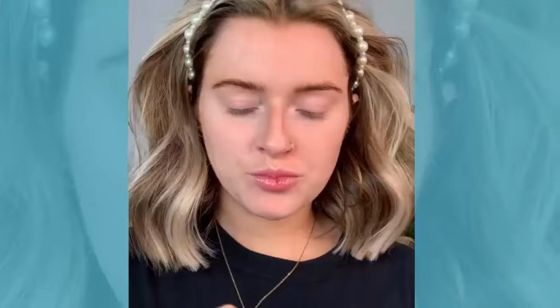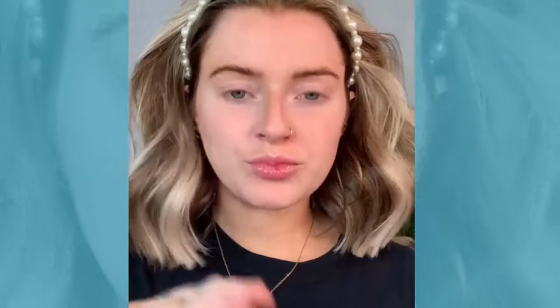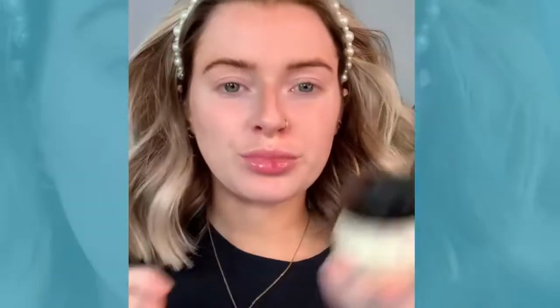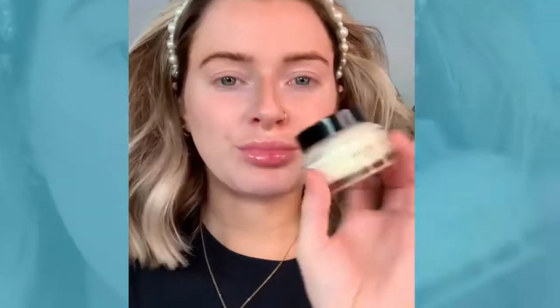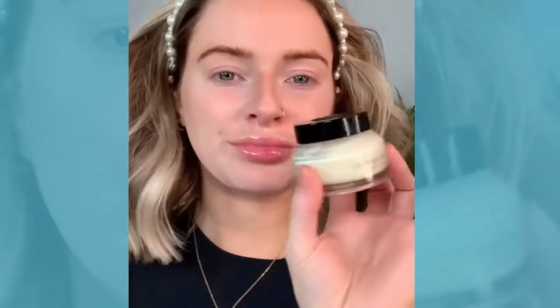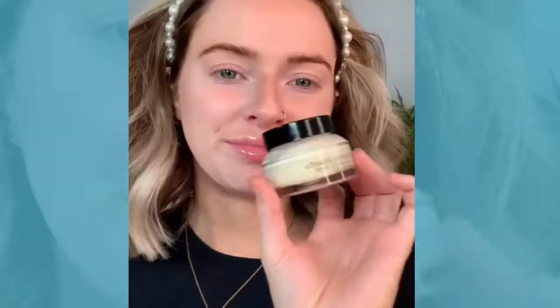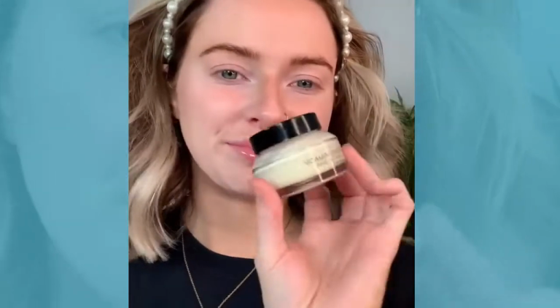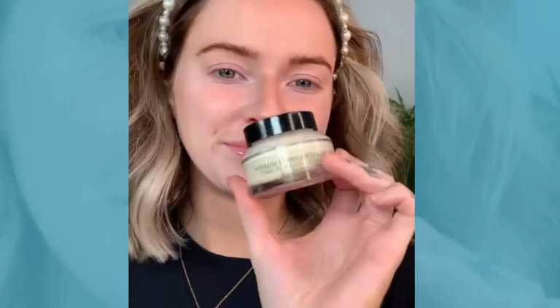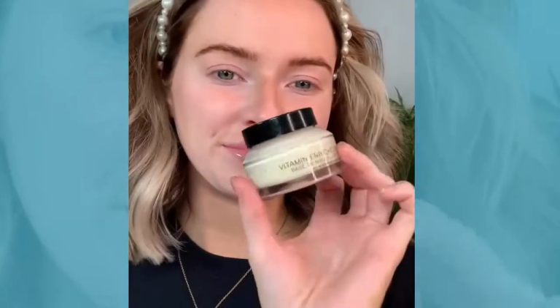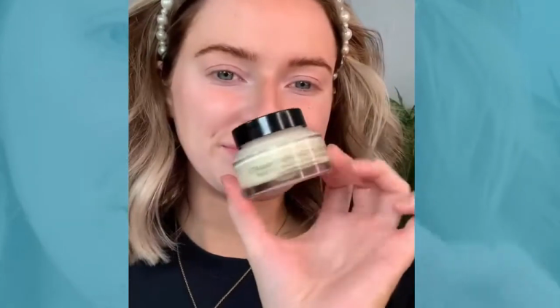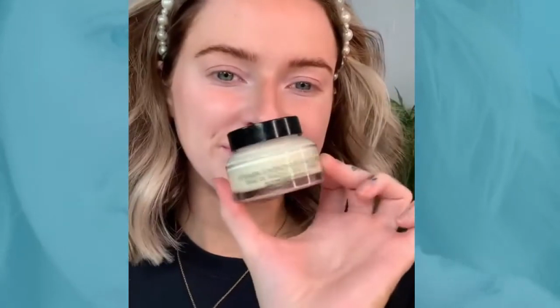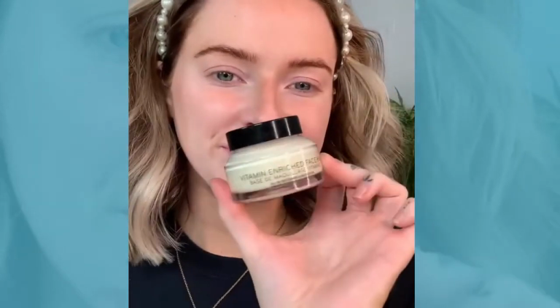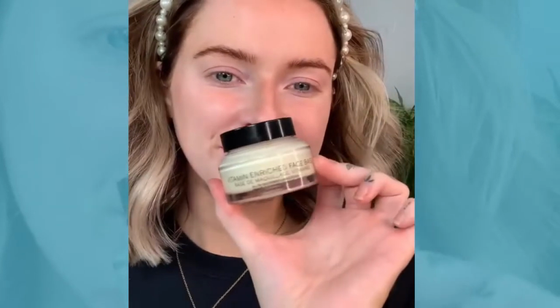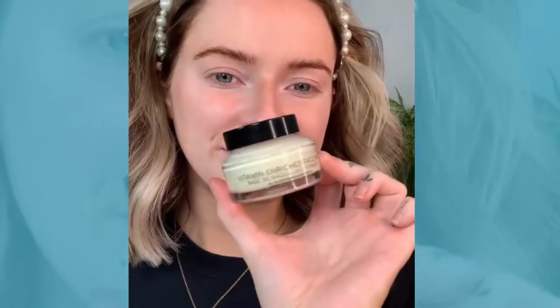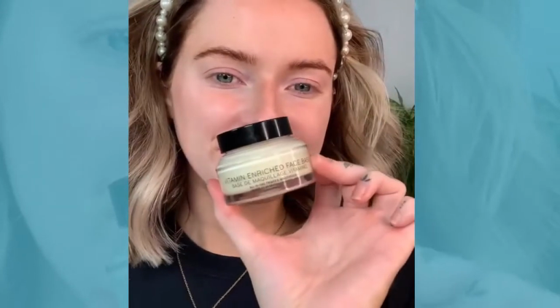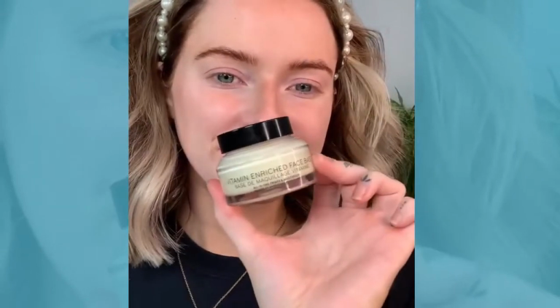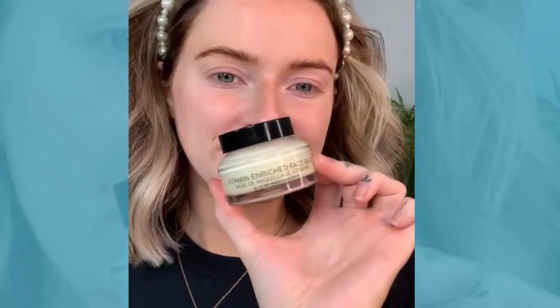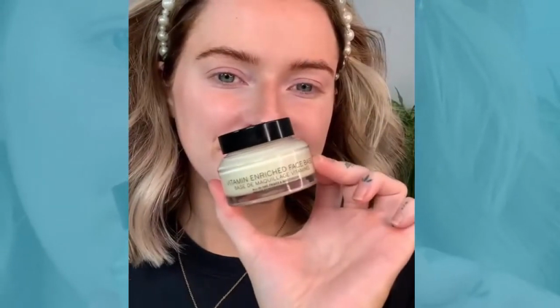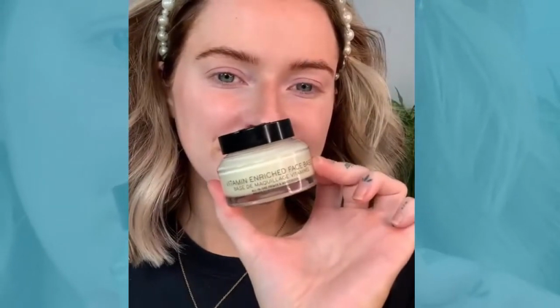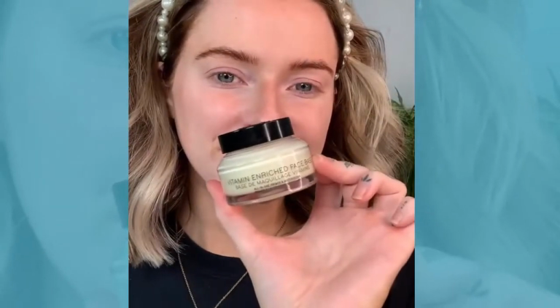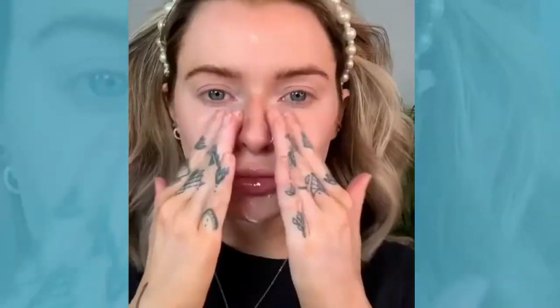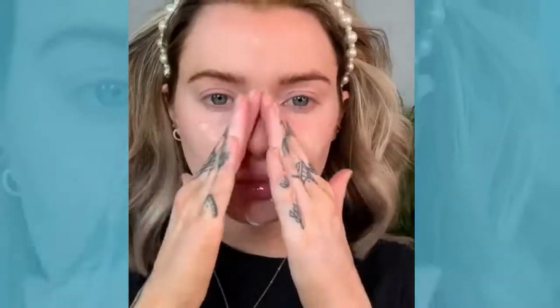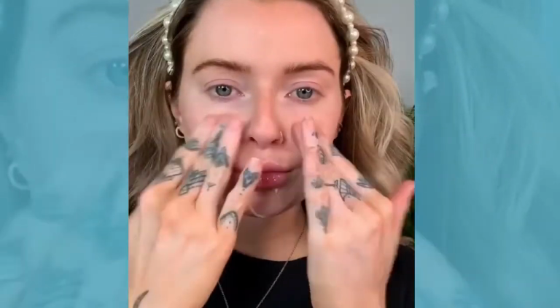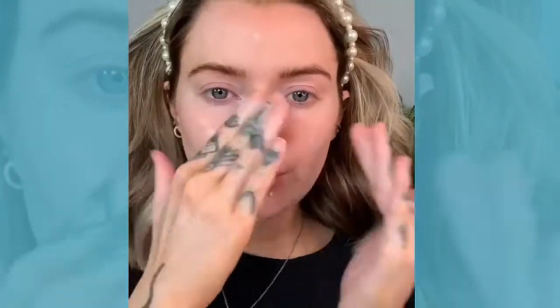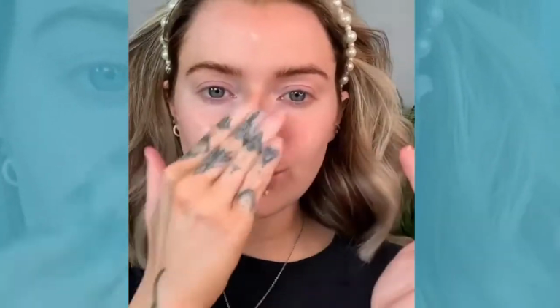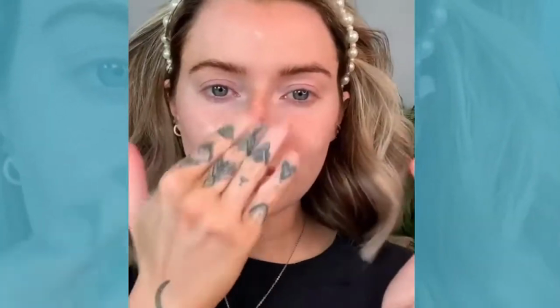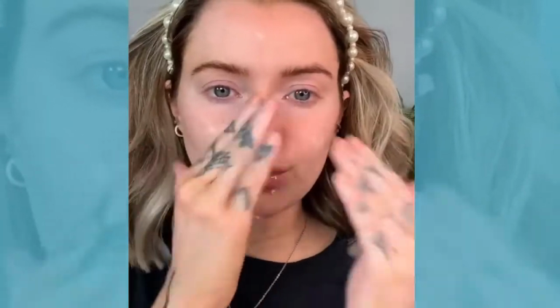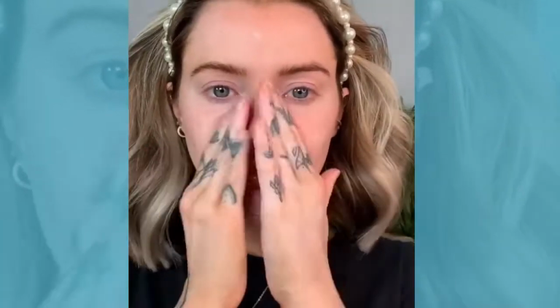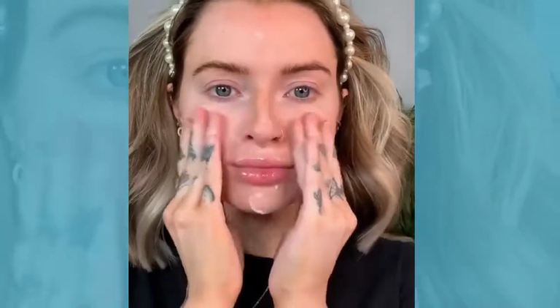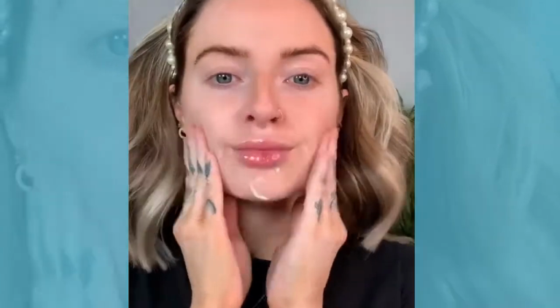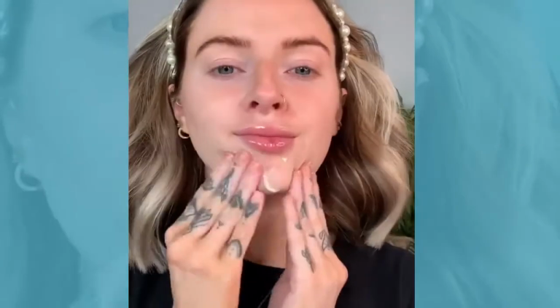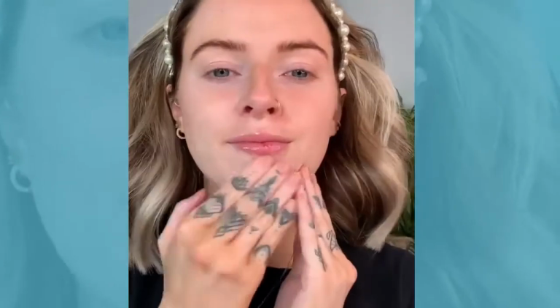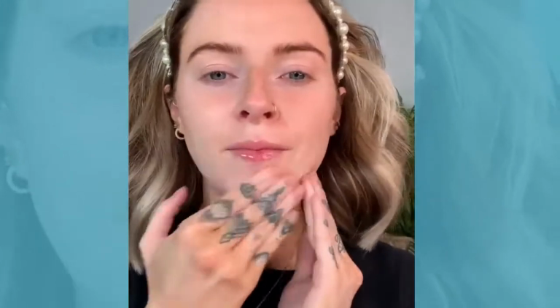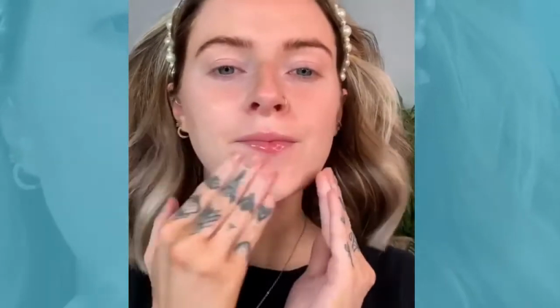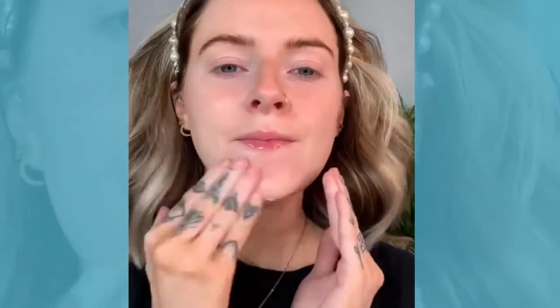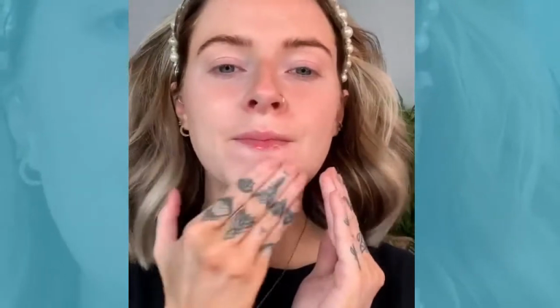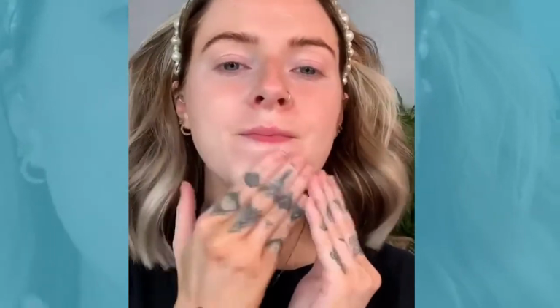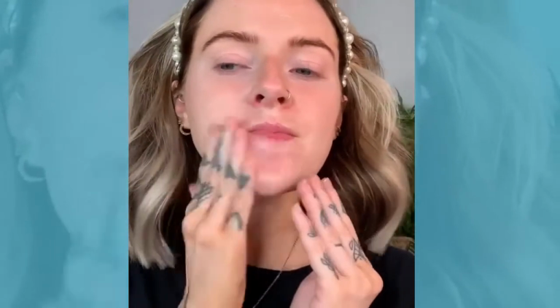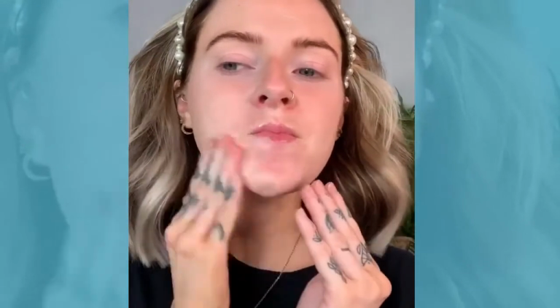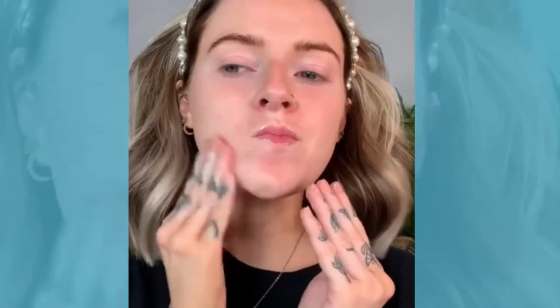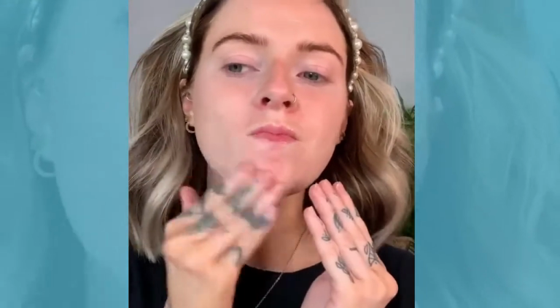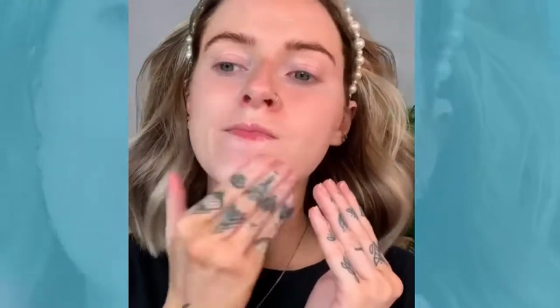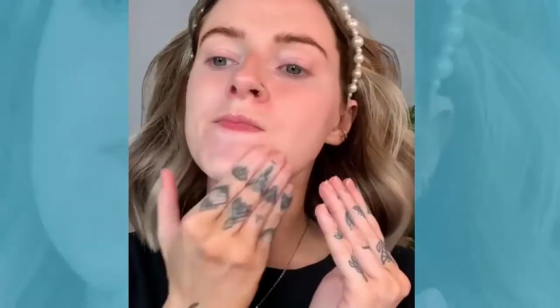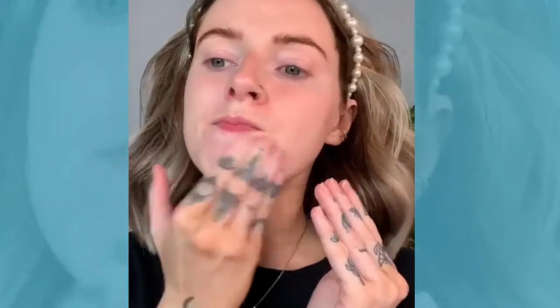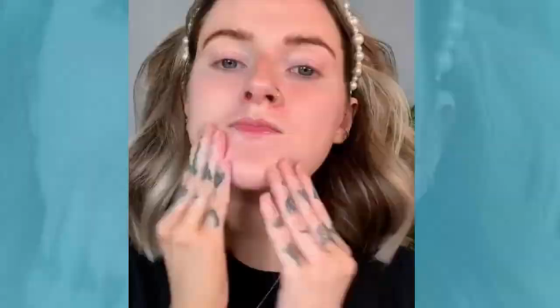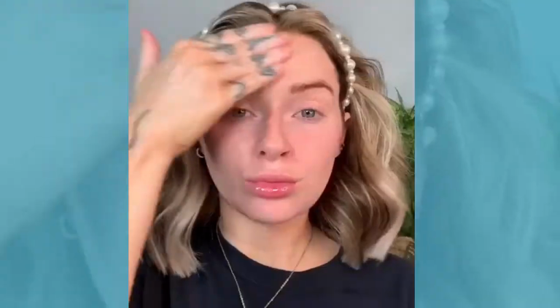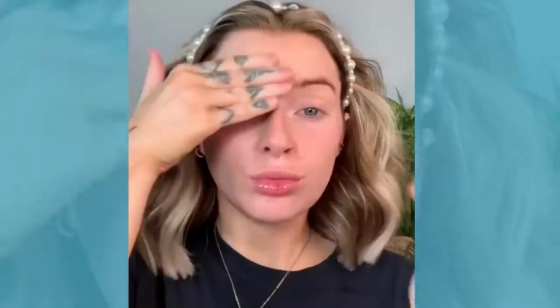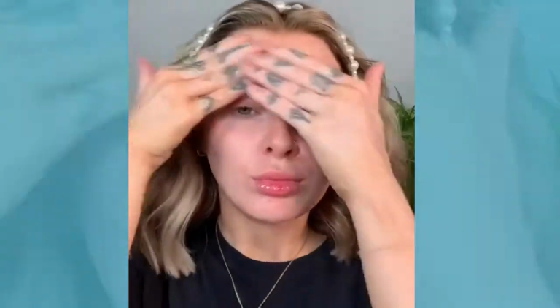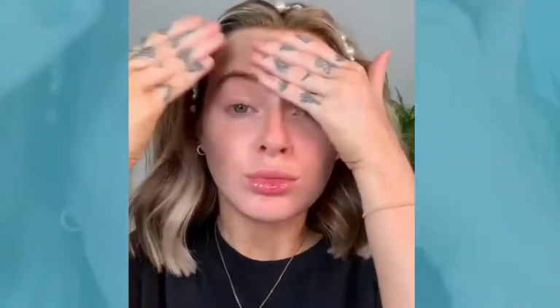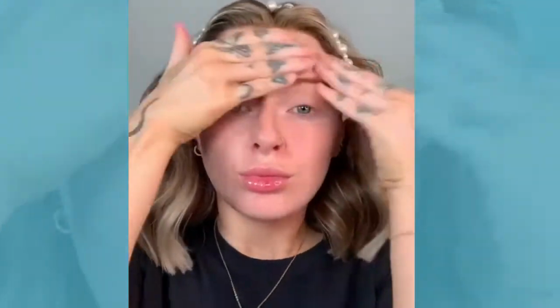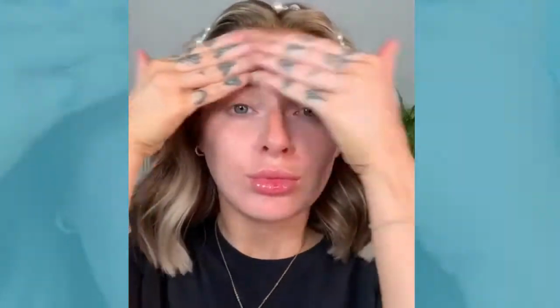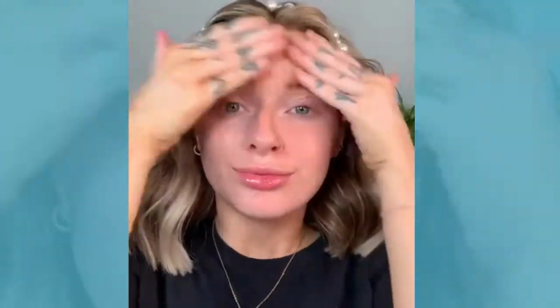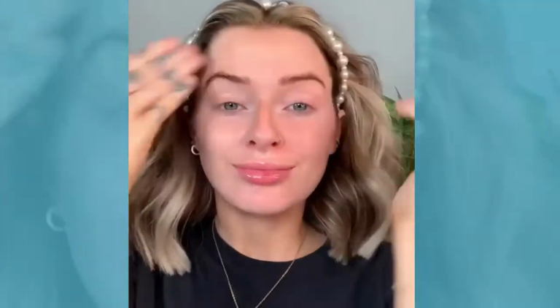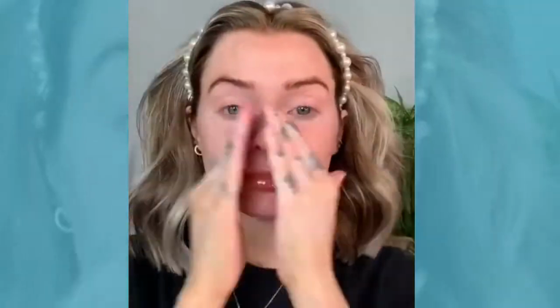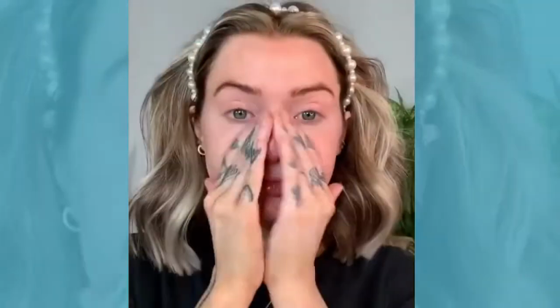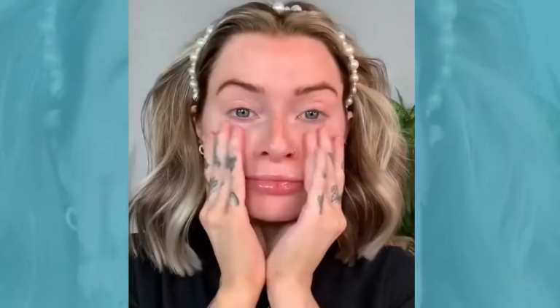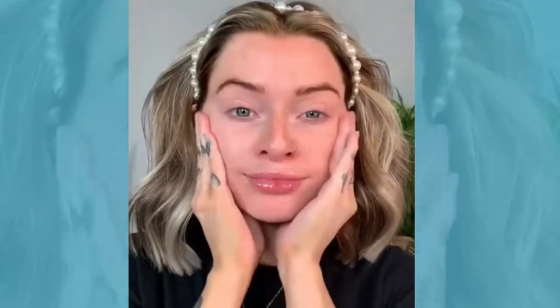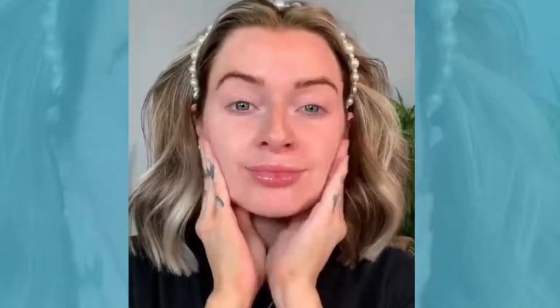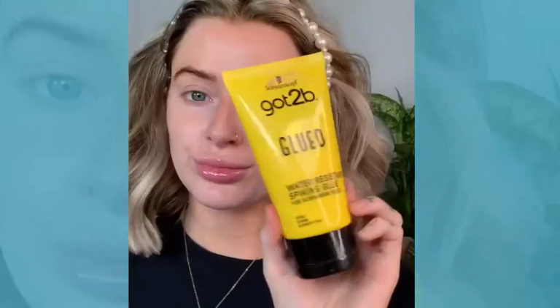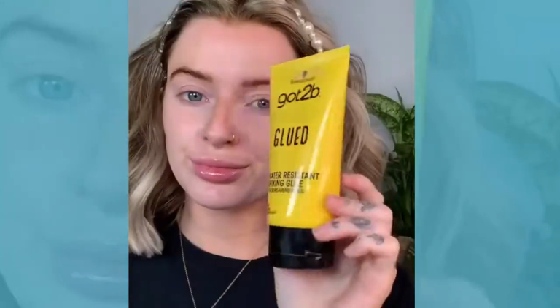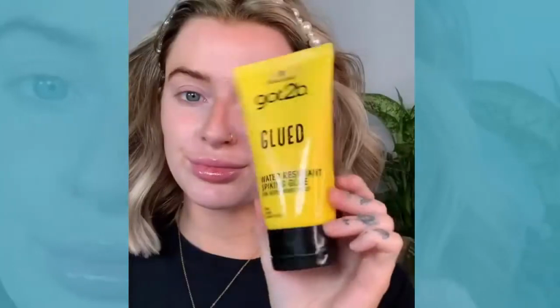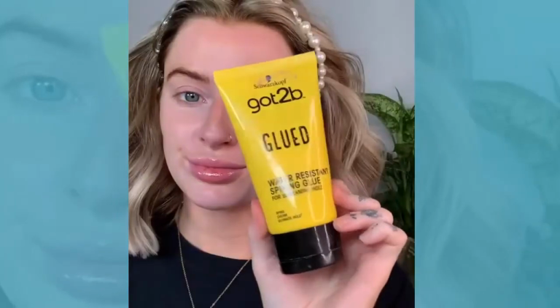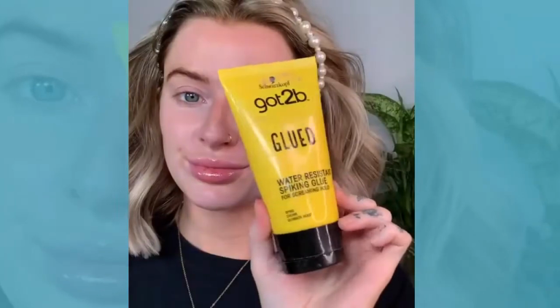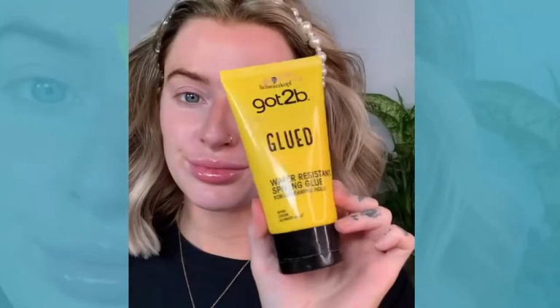Hey guys, welcome back to another tutorial. I'm going in with the Bobbi Brown Face Base and applying that all over, just moisturising that in.